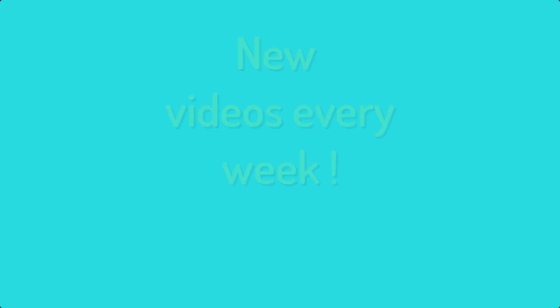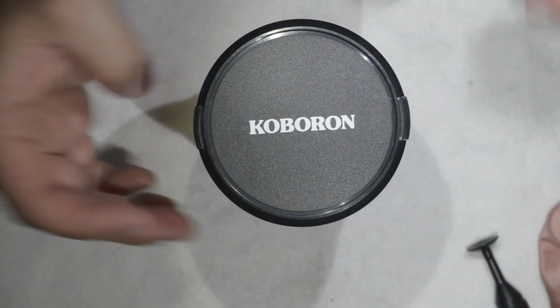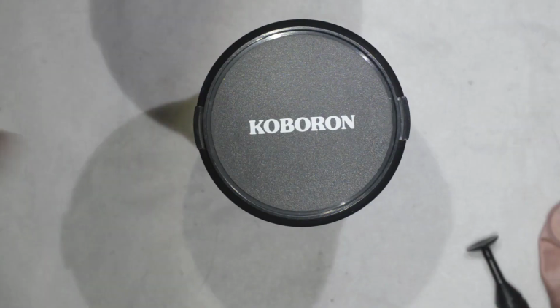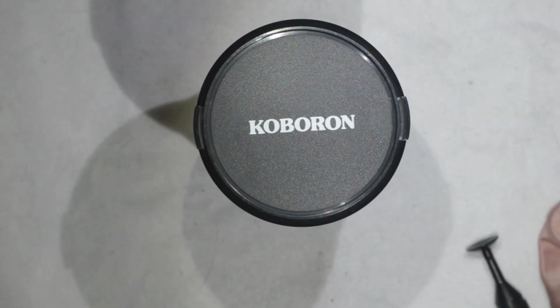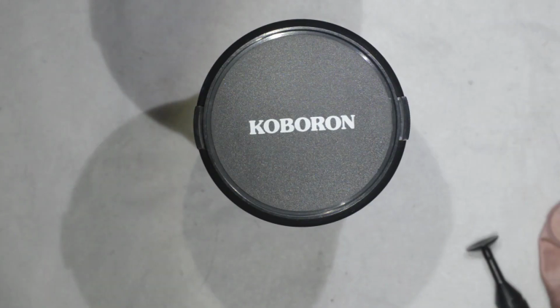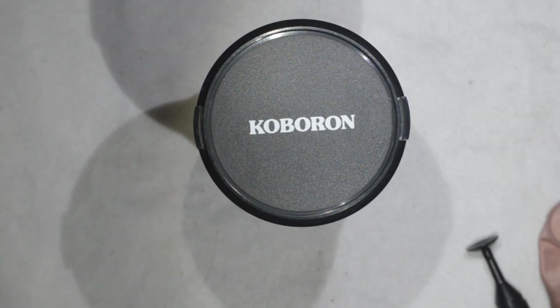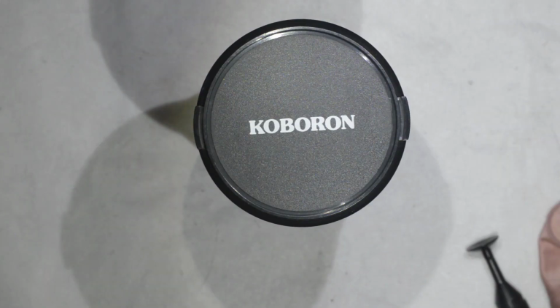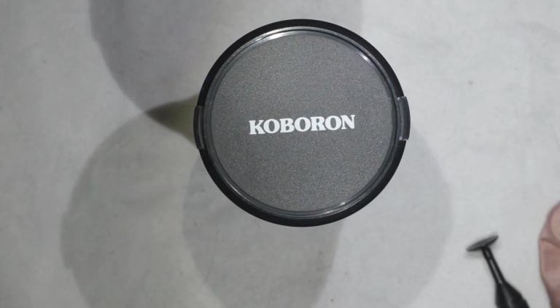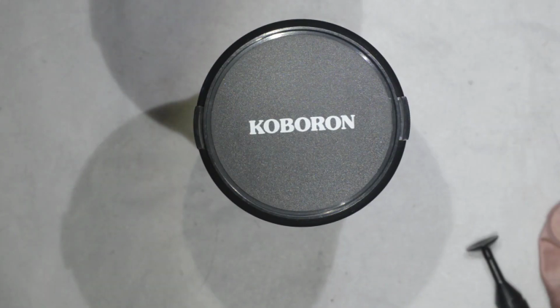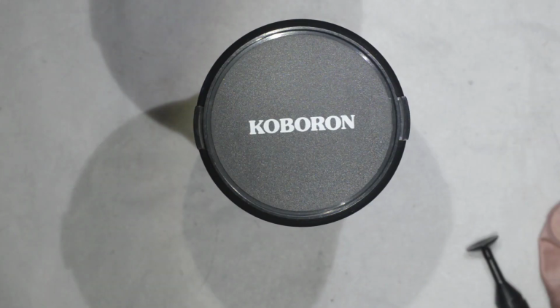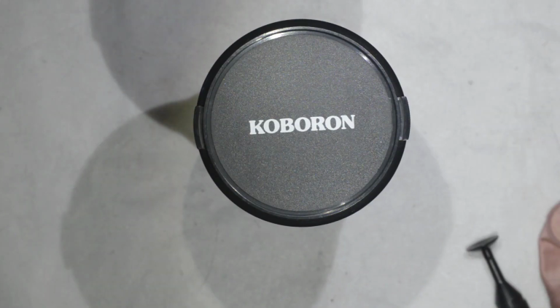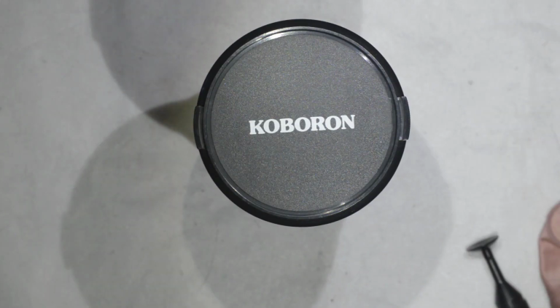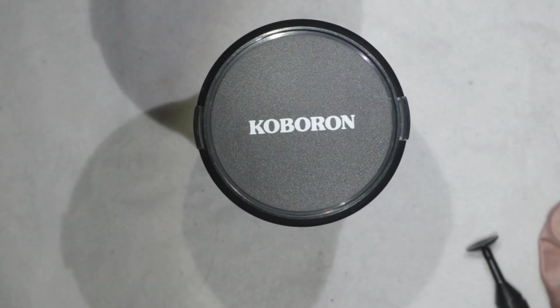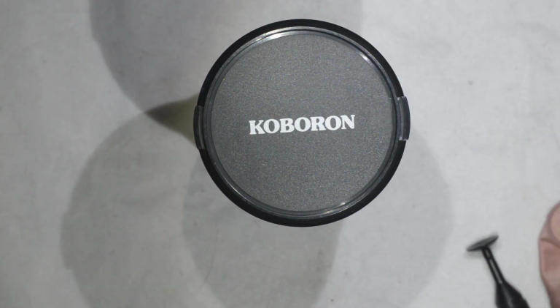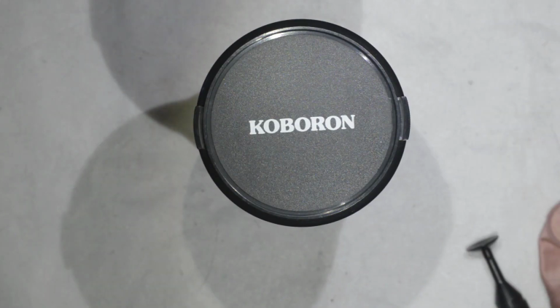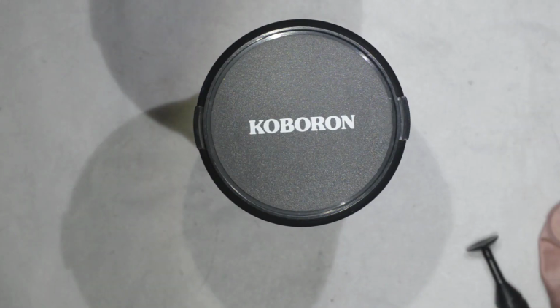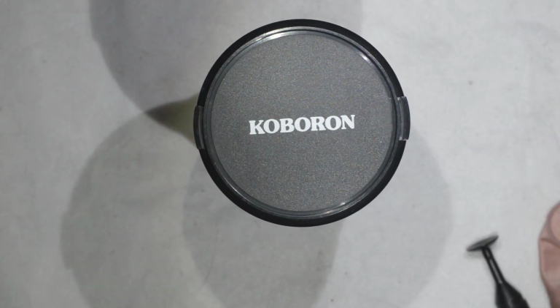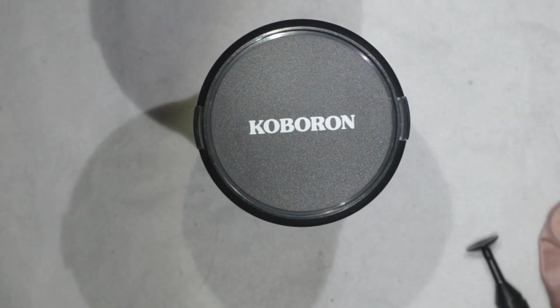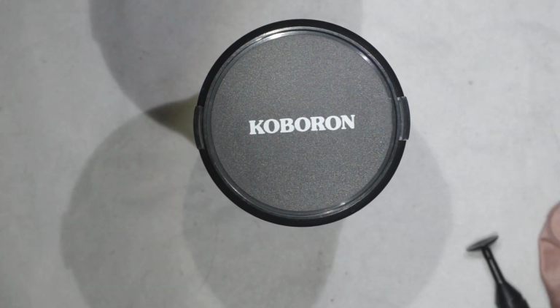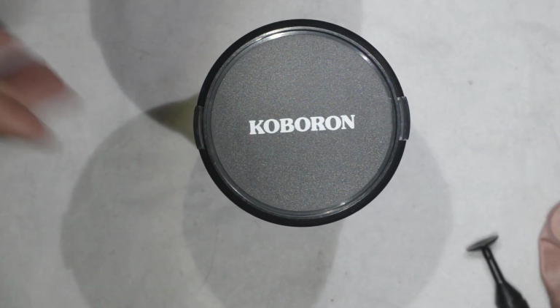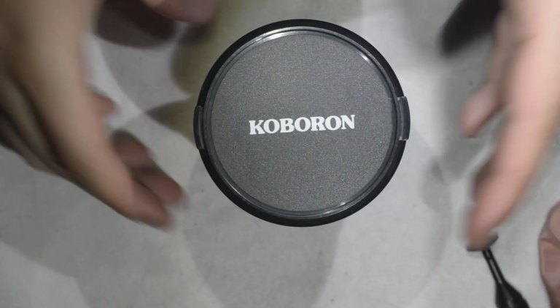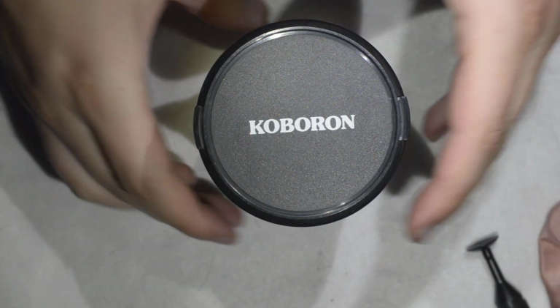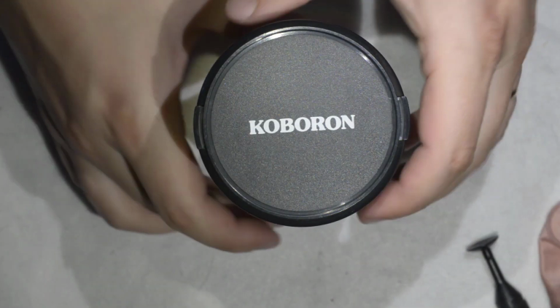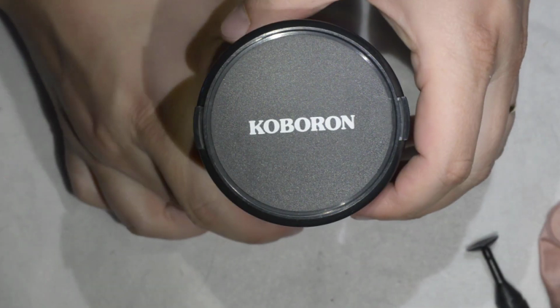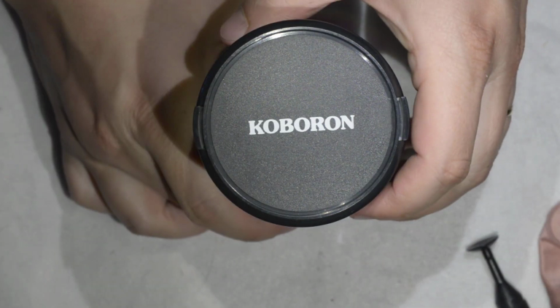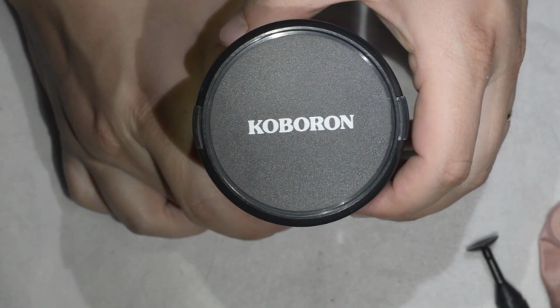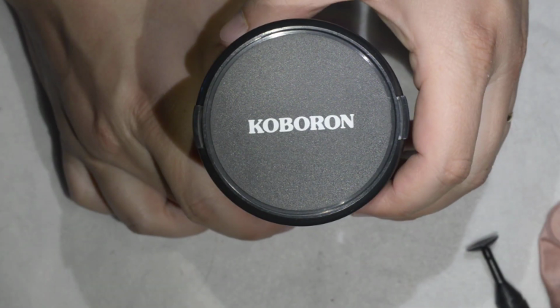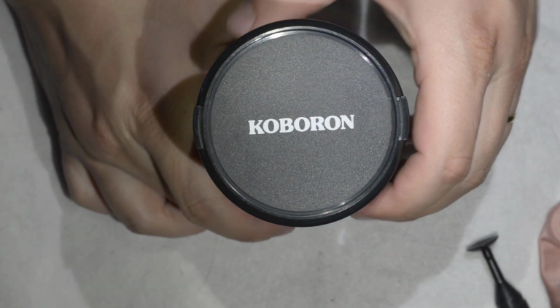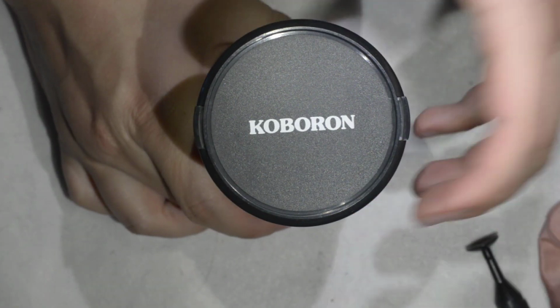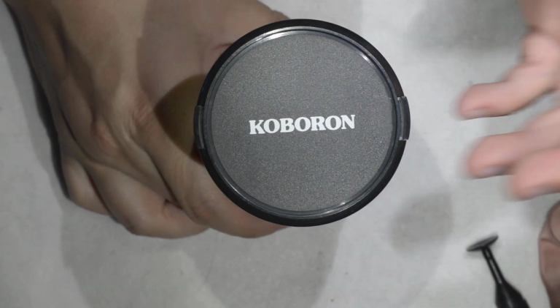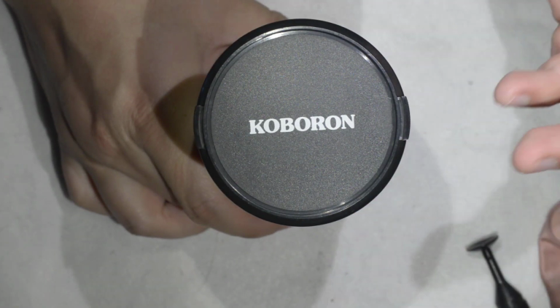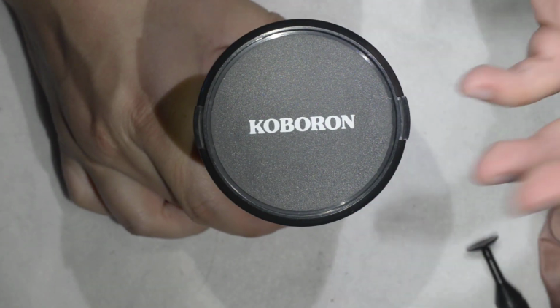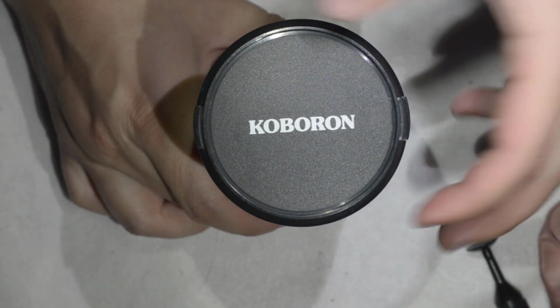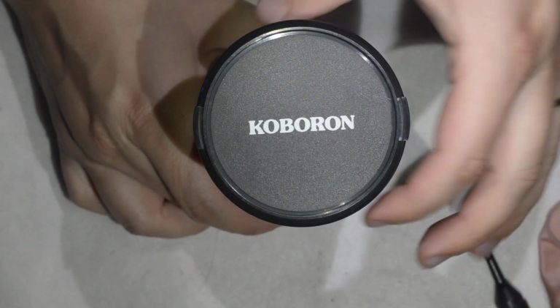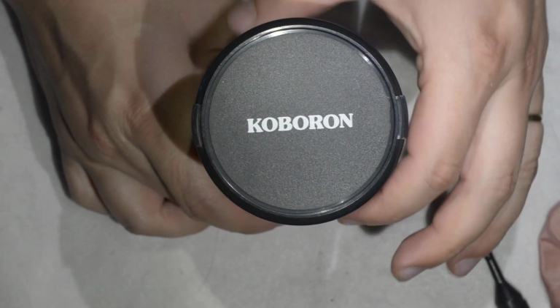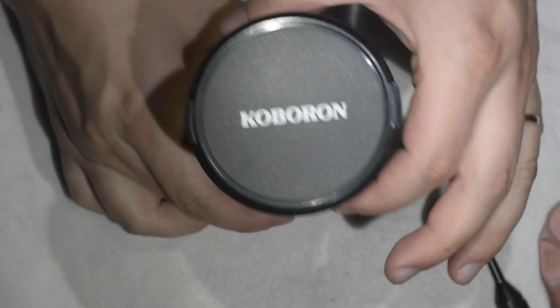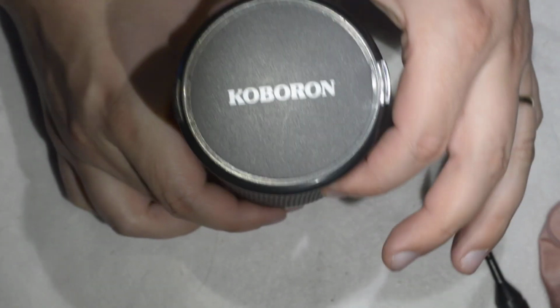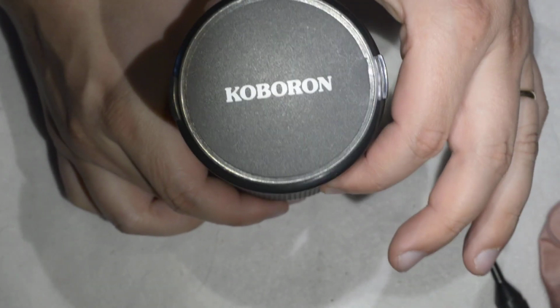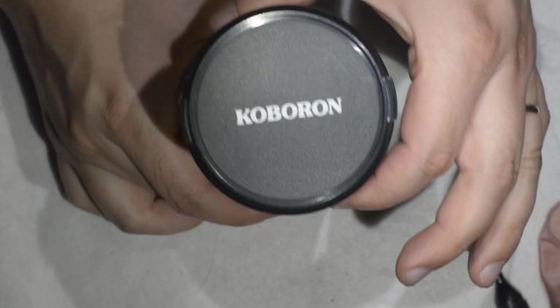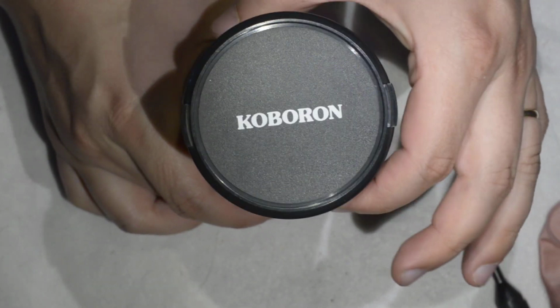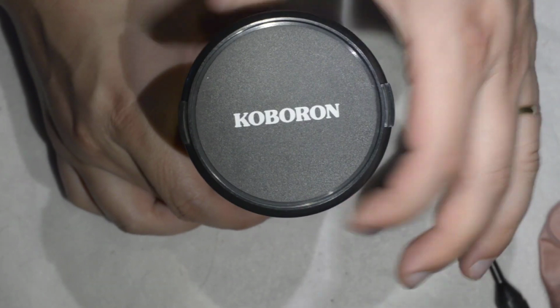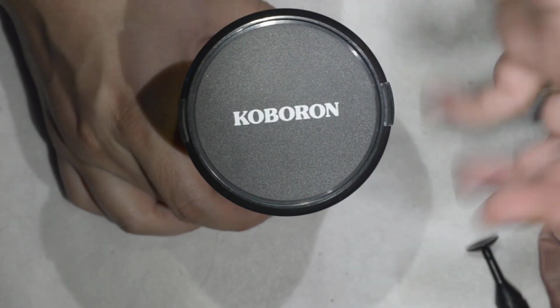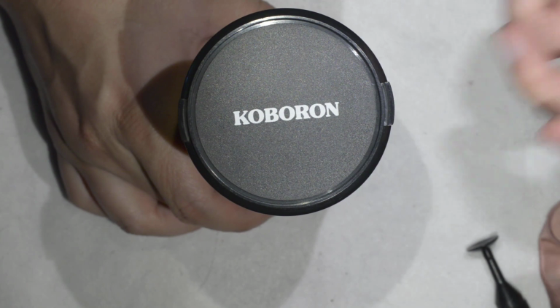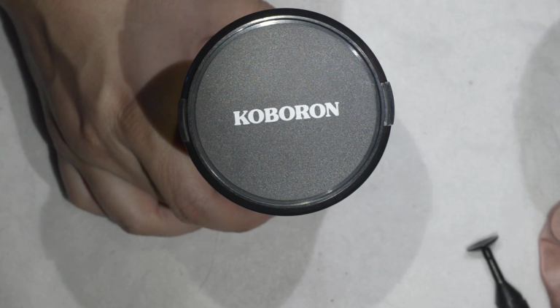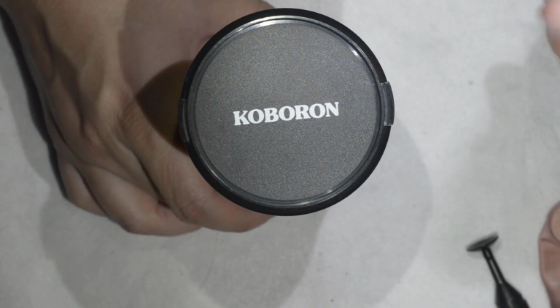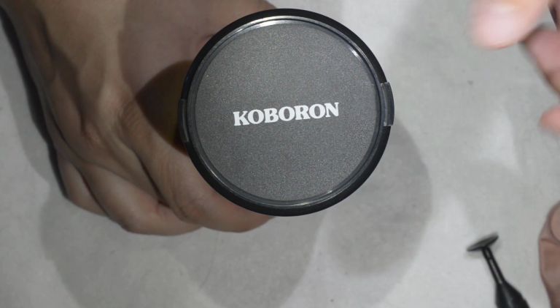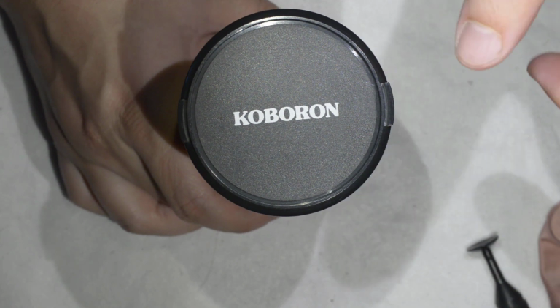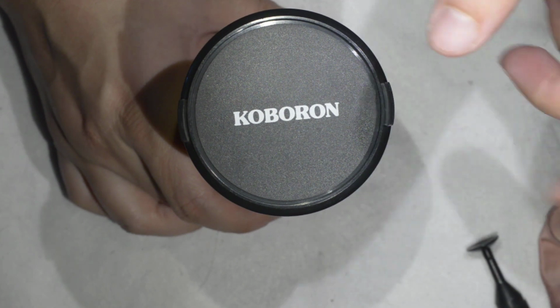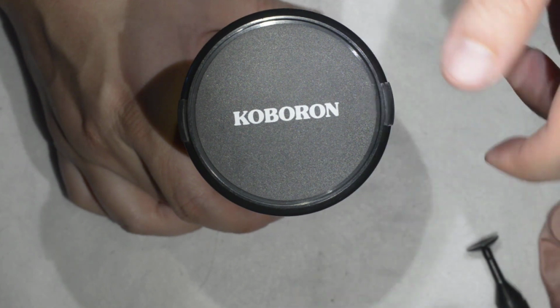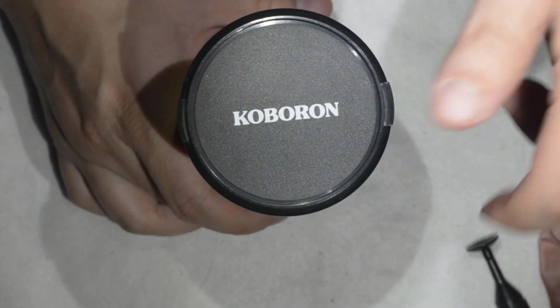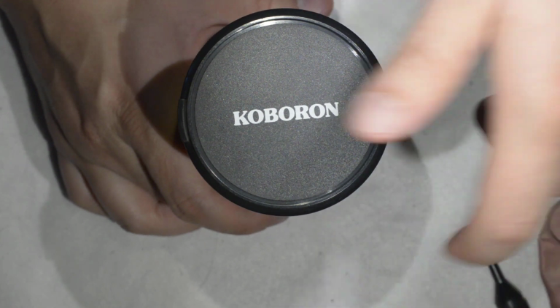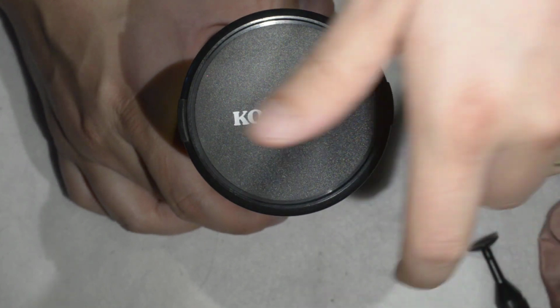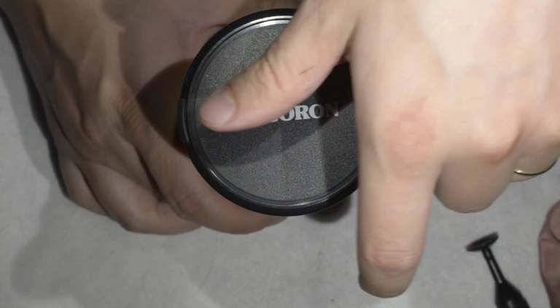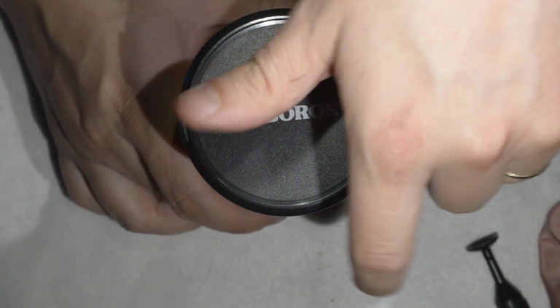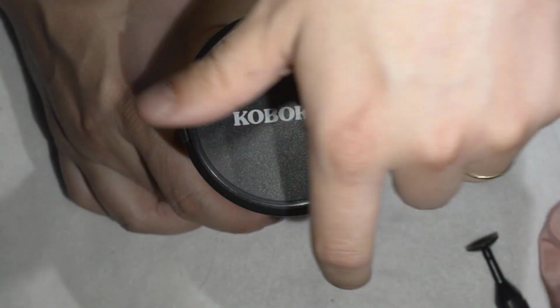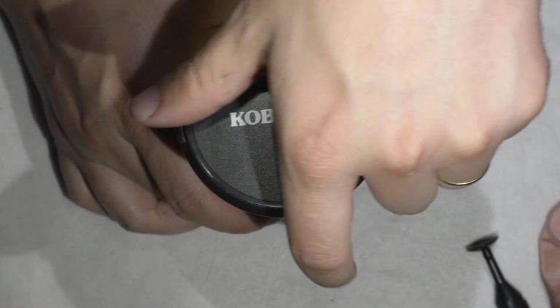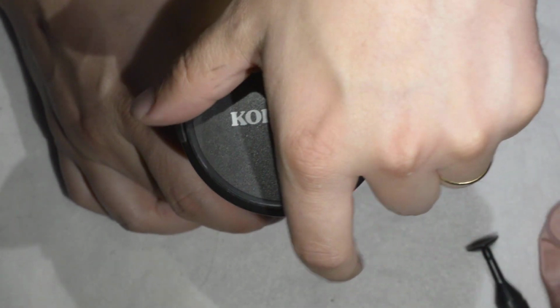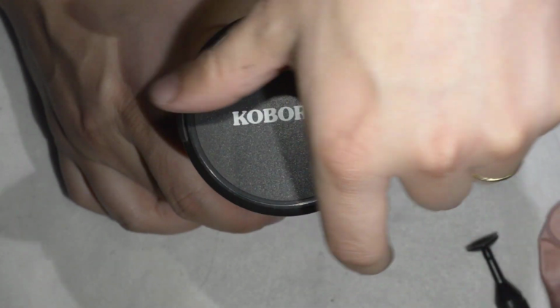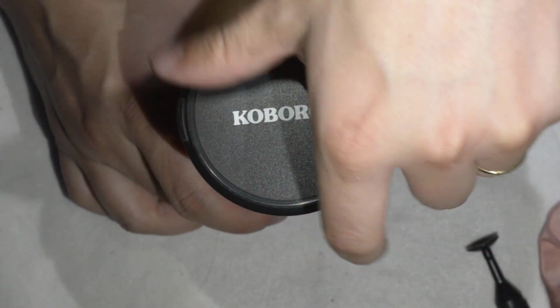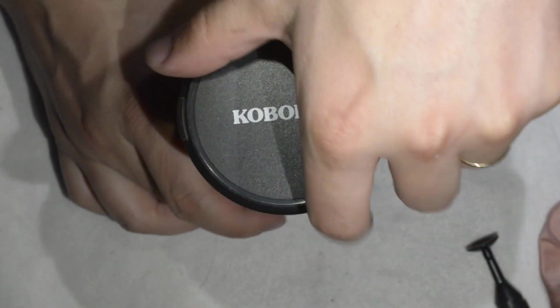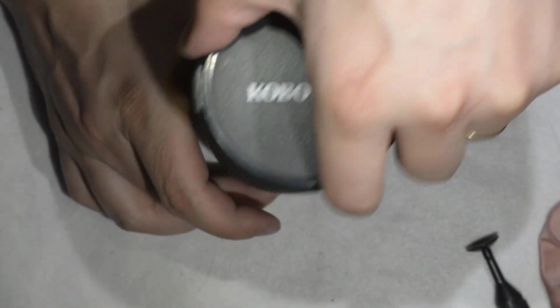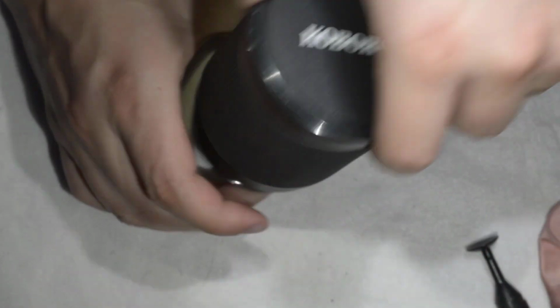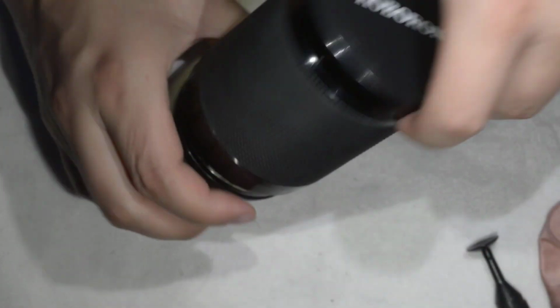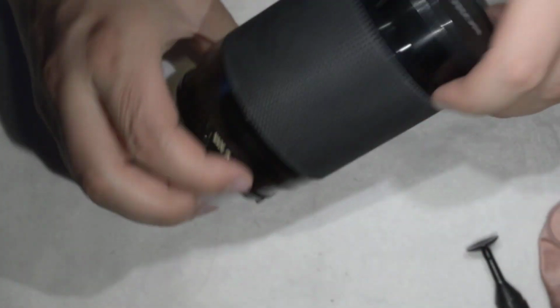So hello friends, today we're going to repair this lens. It is a Coboron 28mm to 200mm.